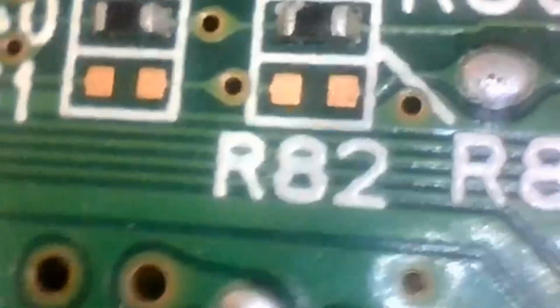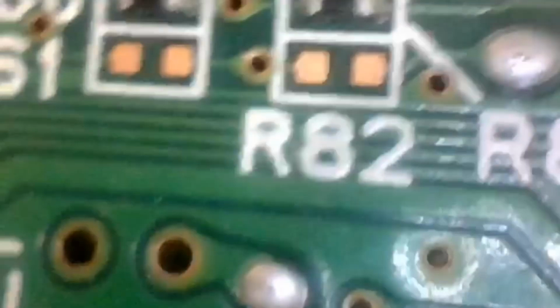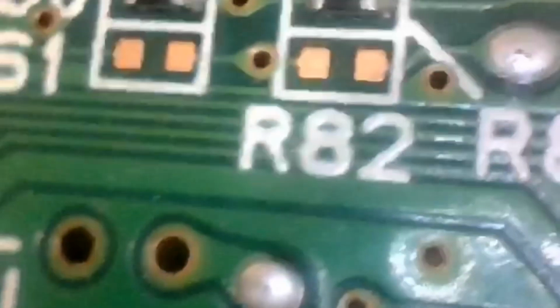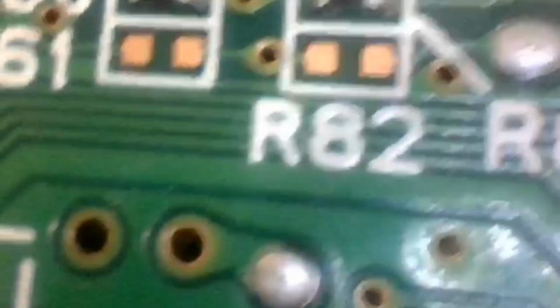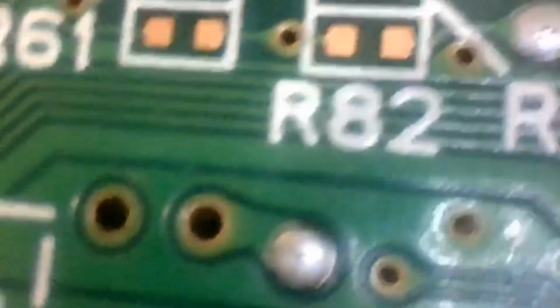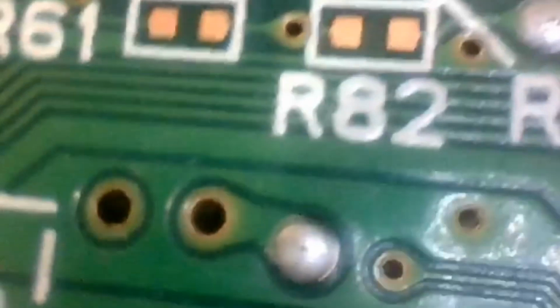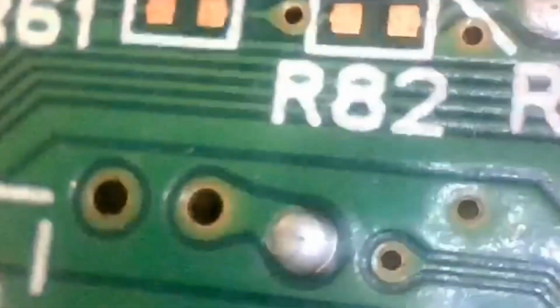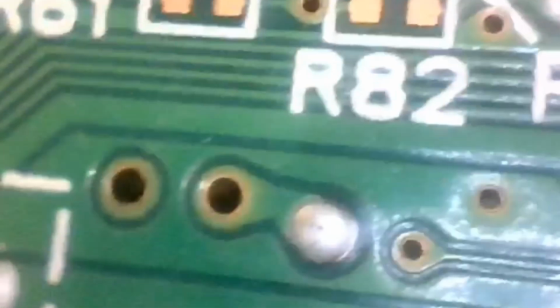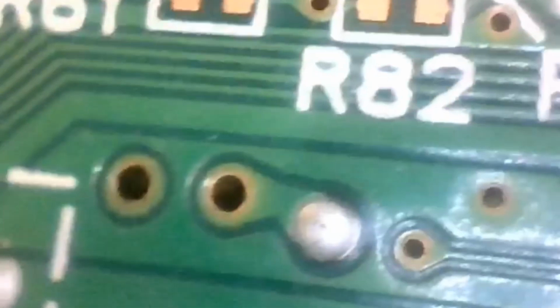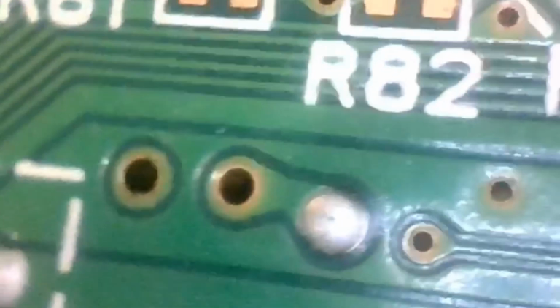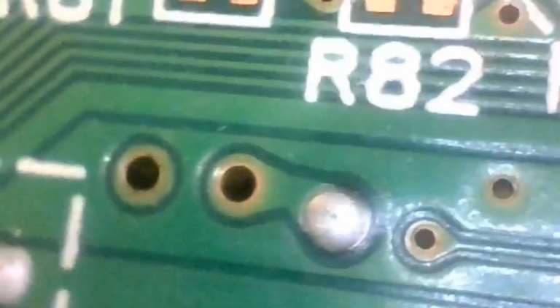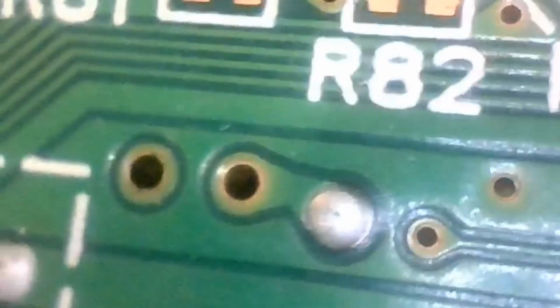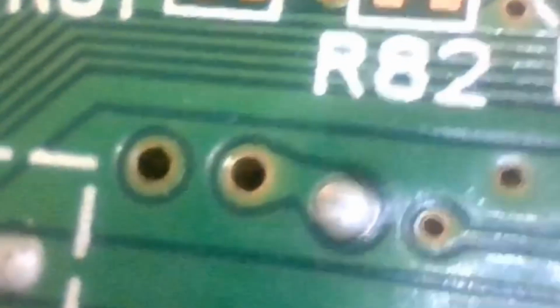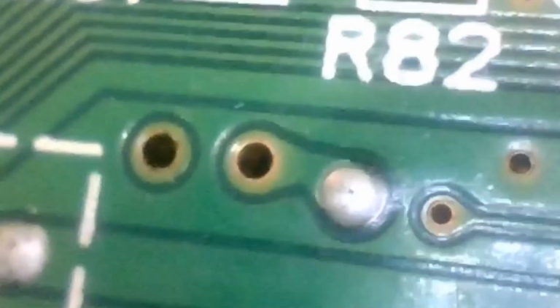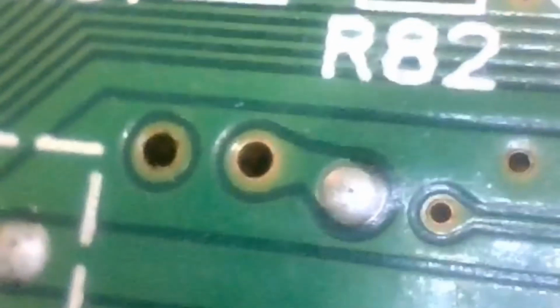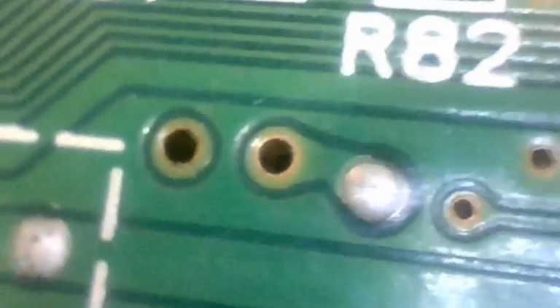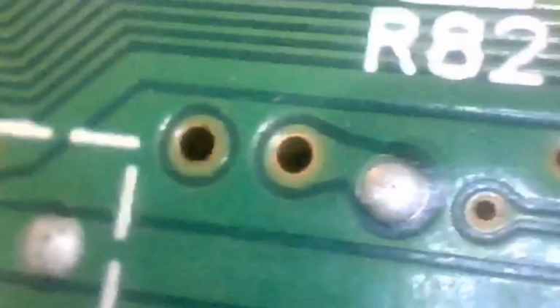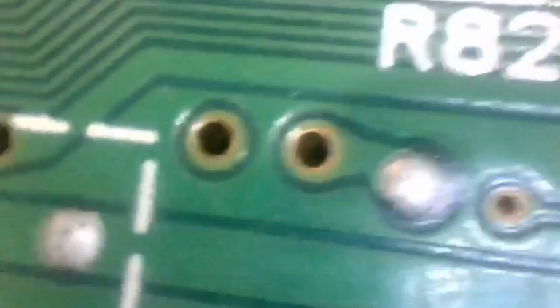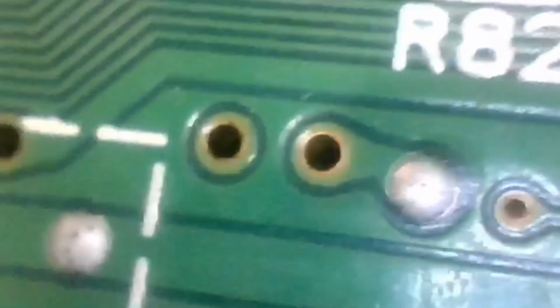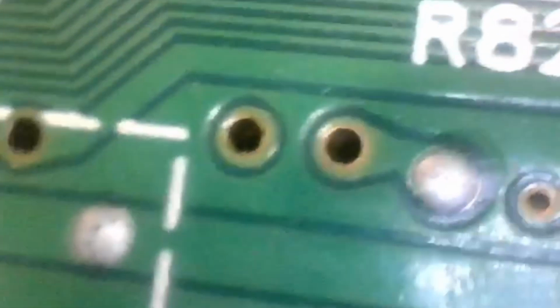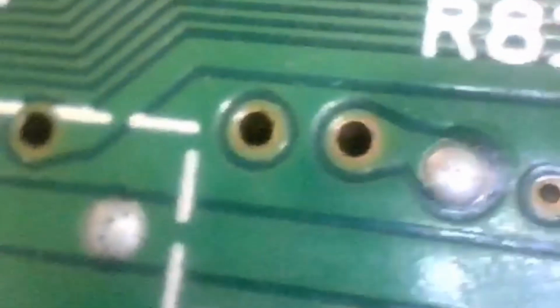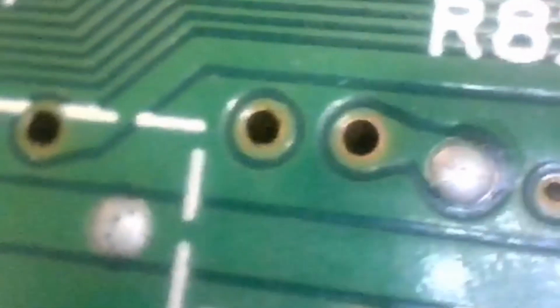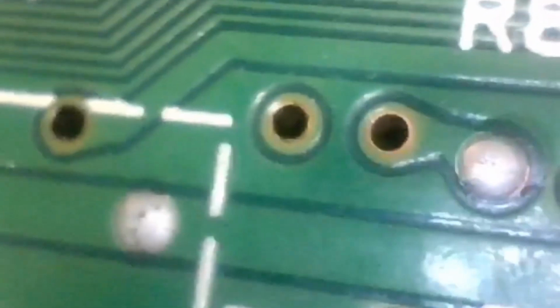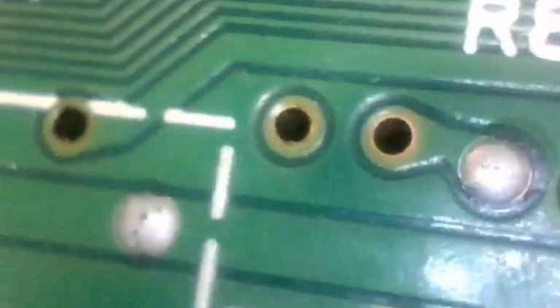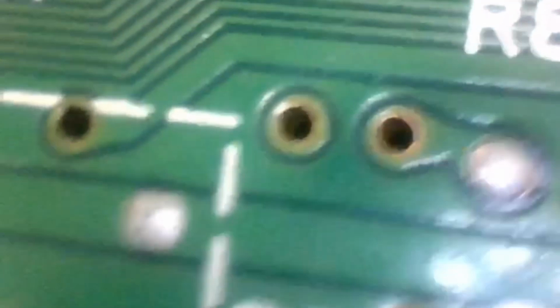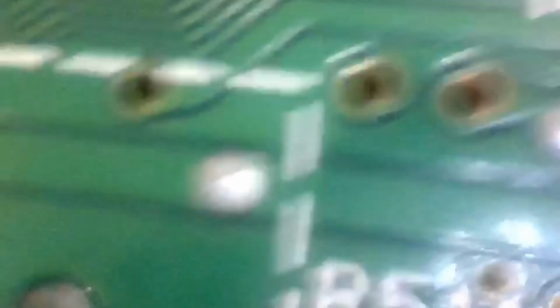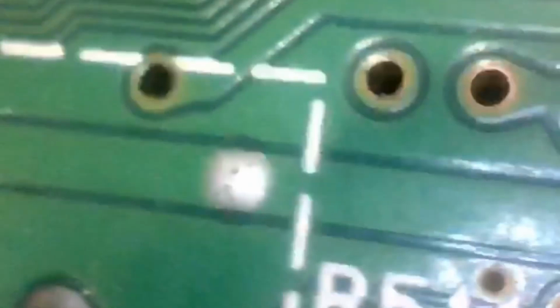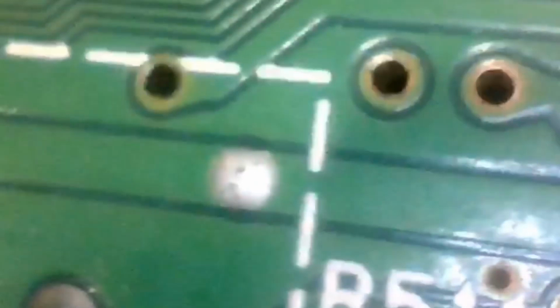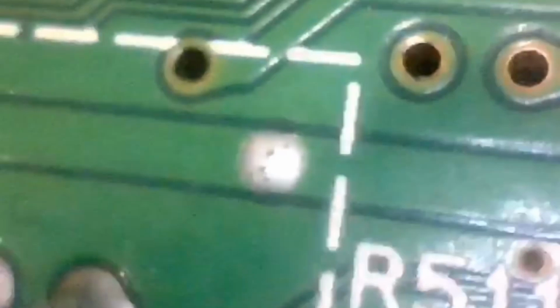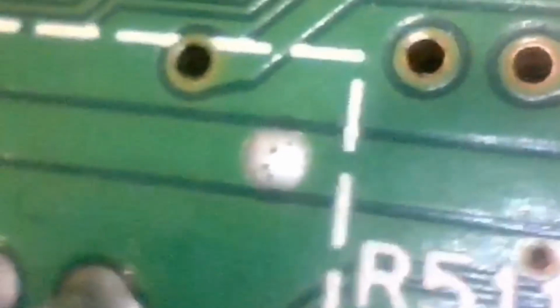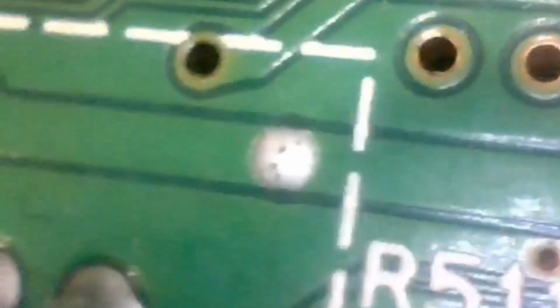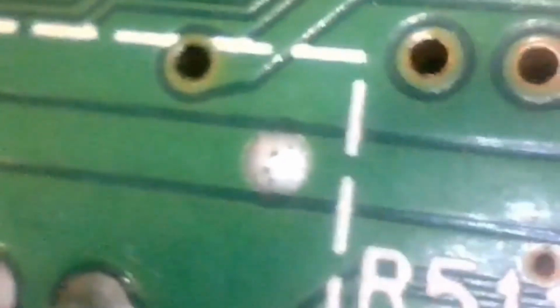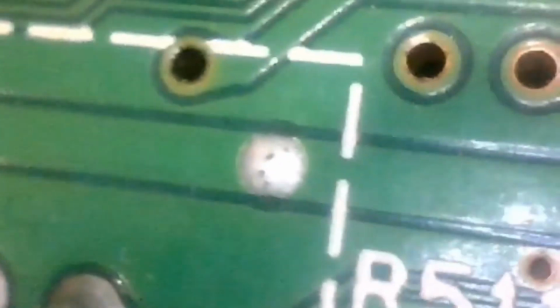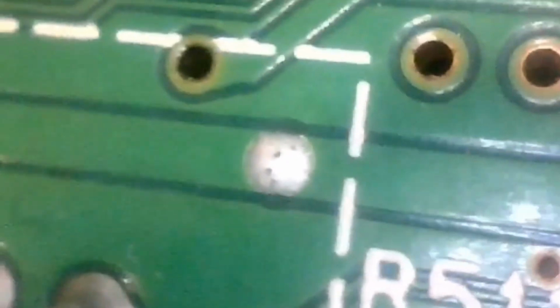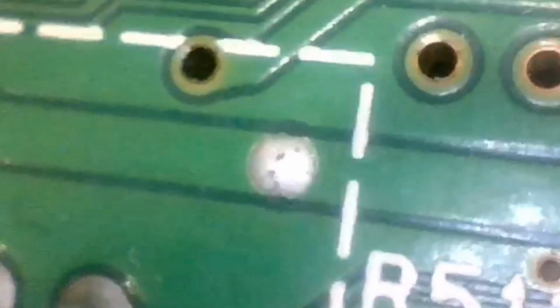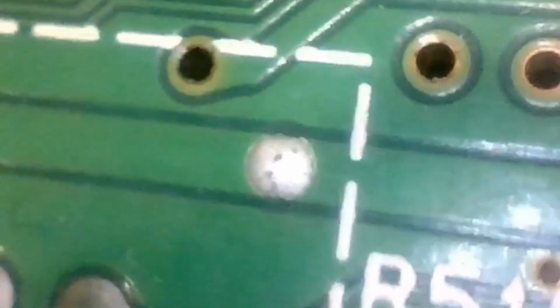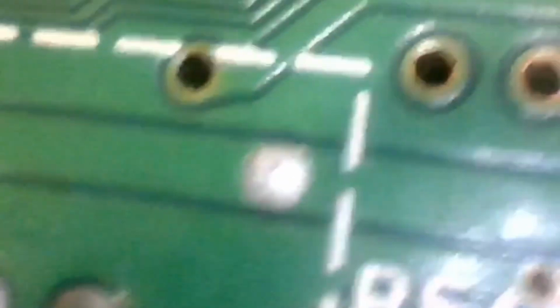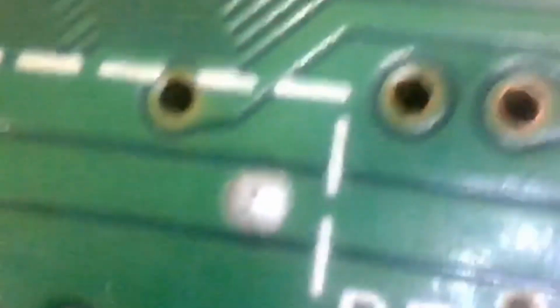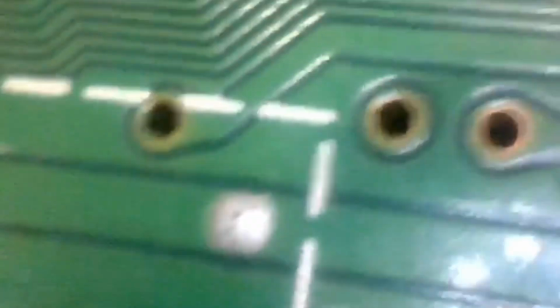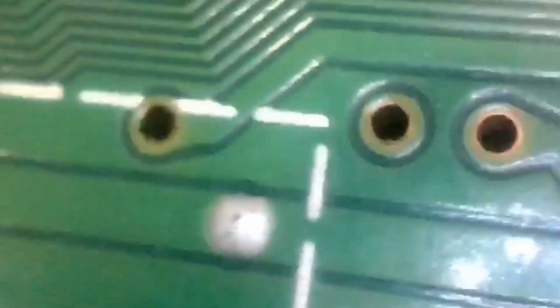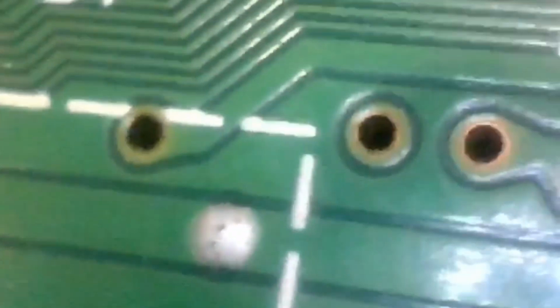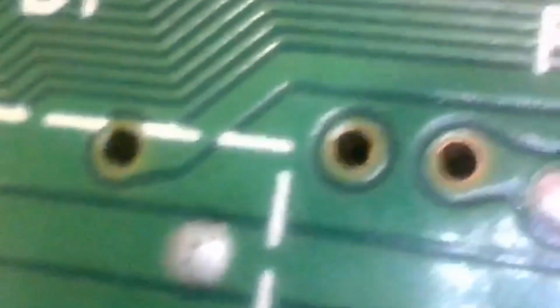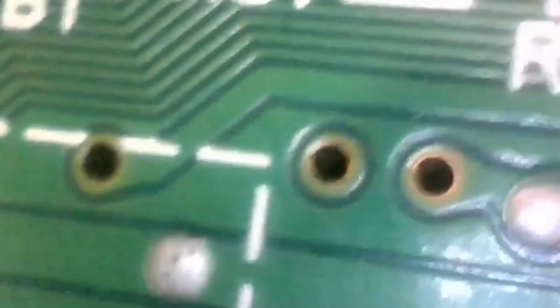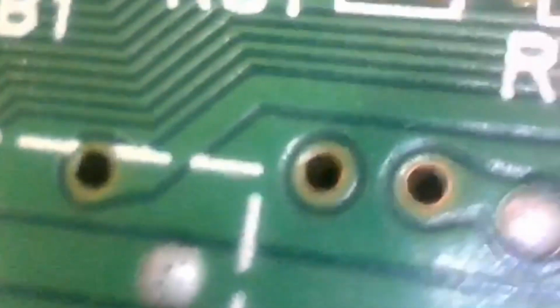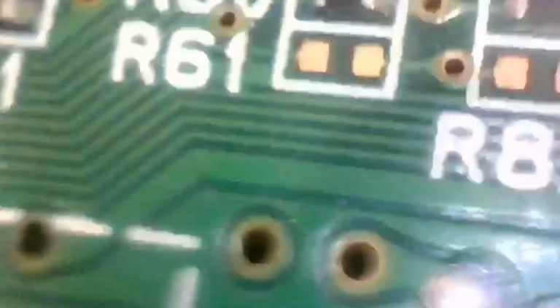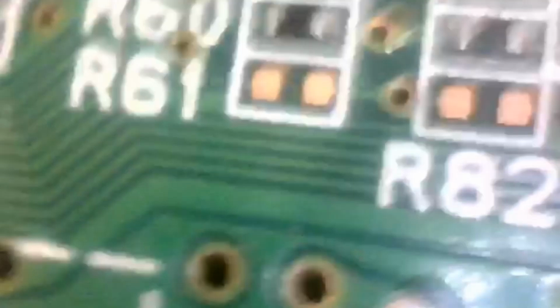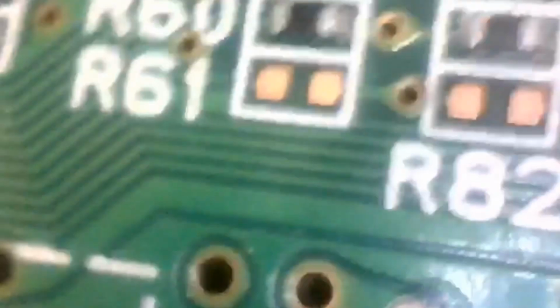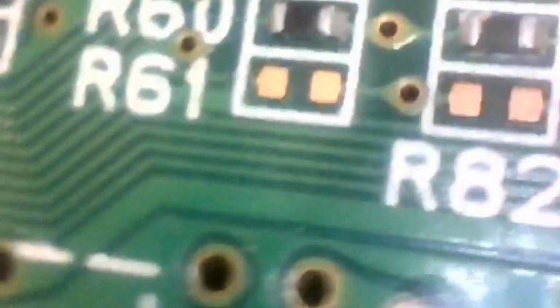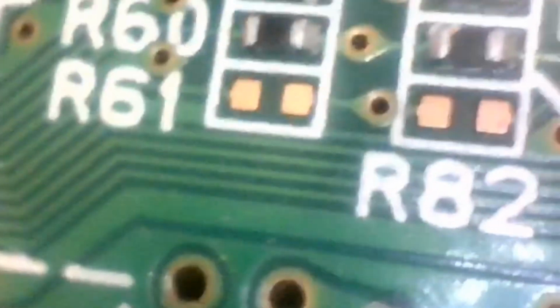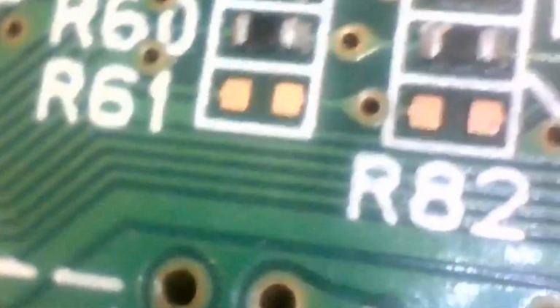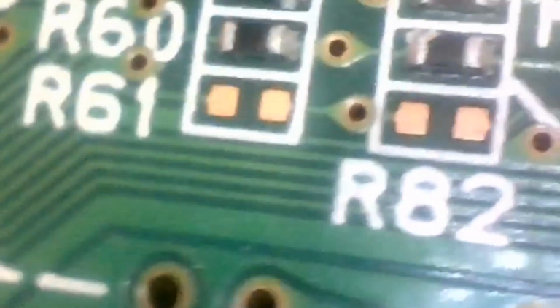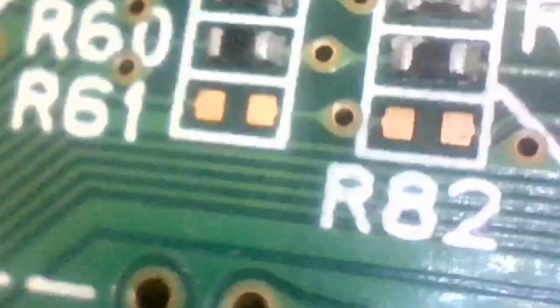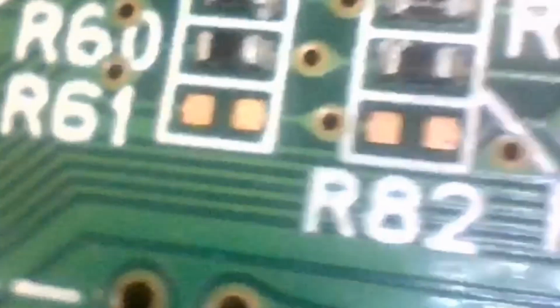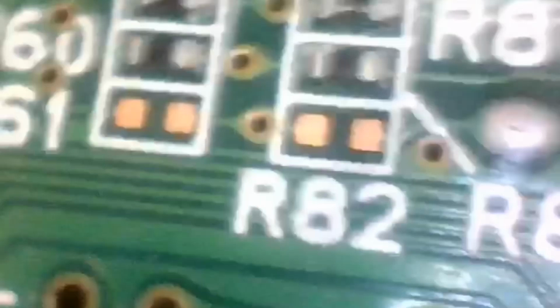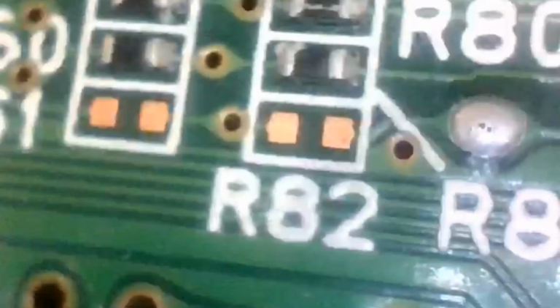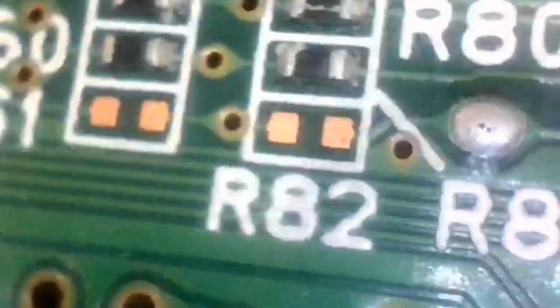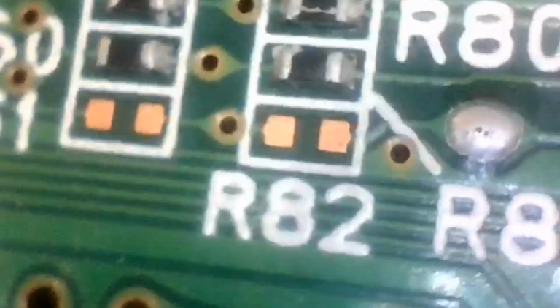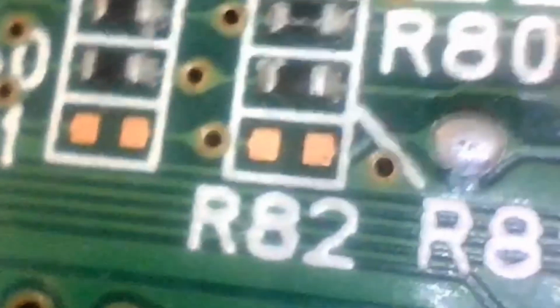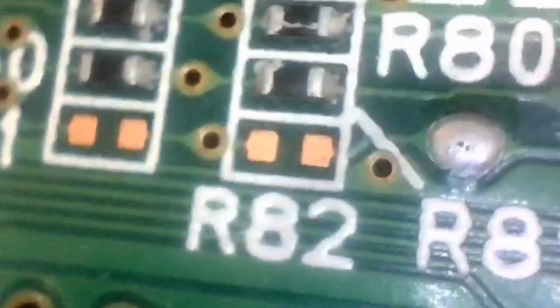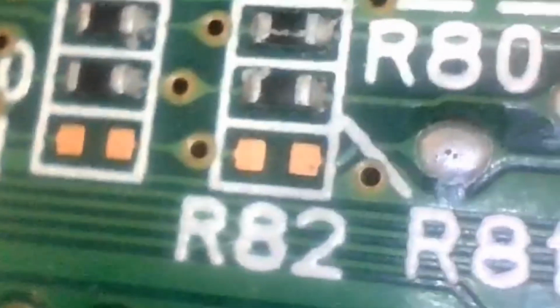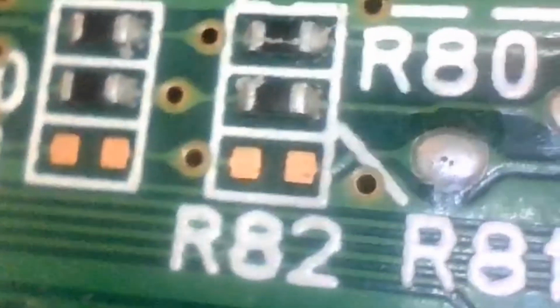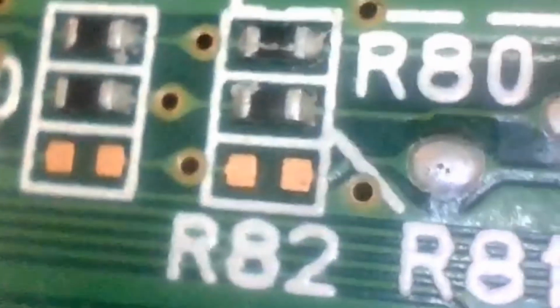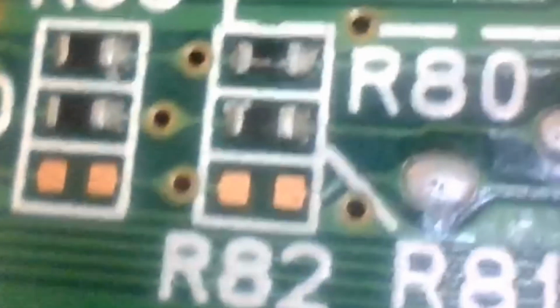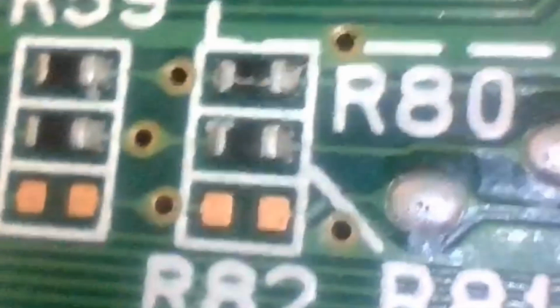This is the electronic board. So we can use this microscope to repair electronics.